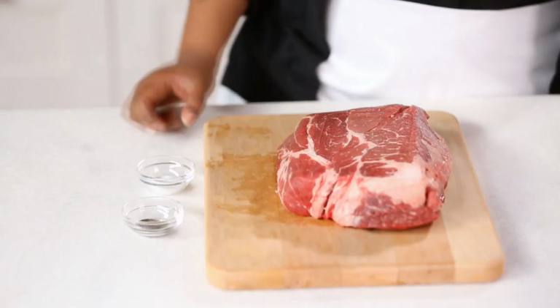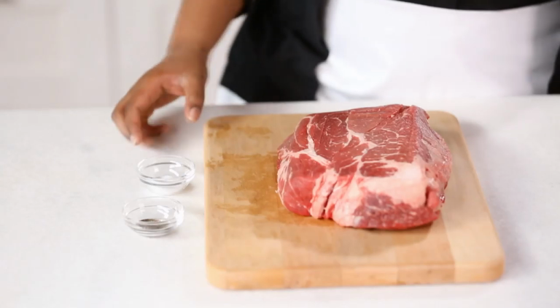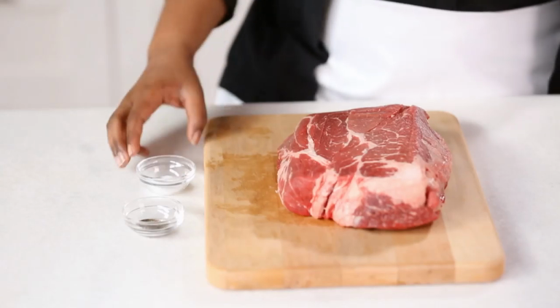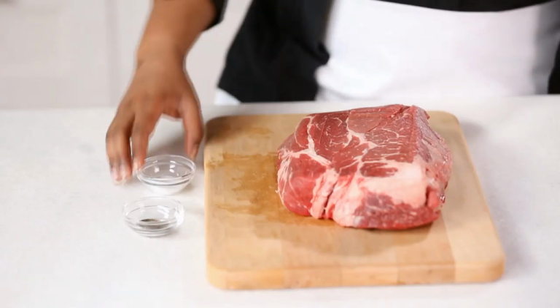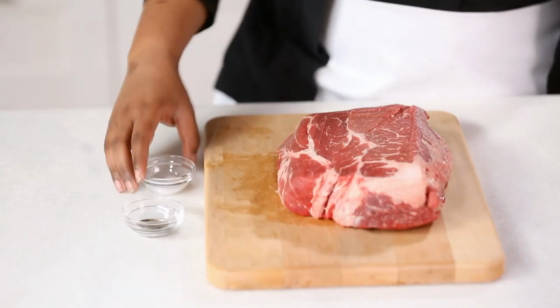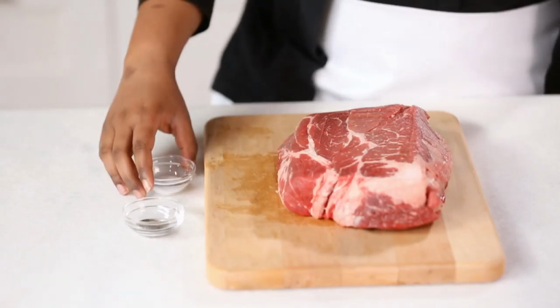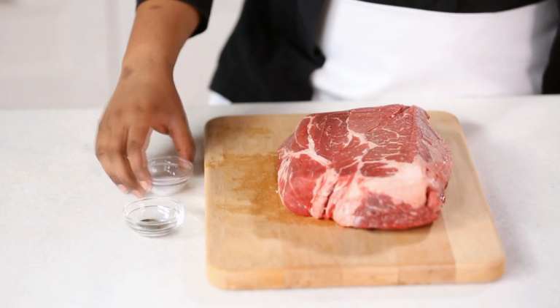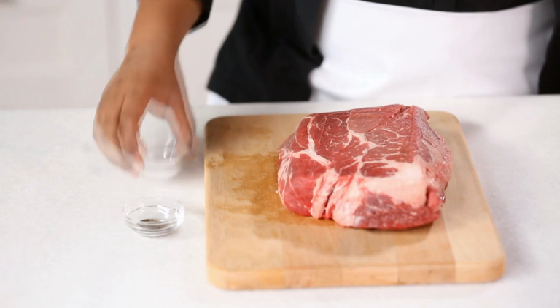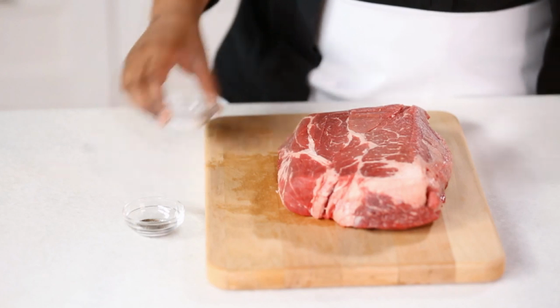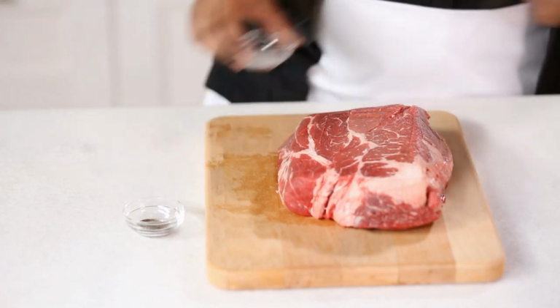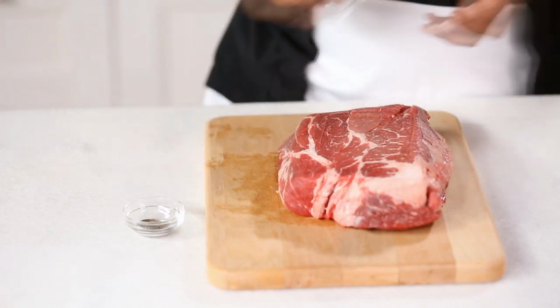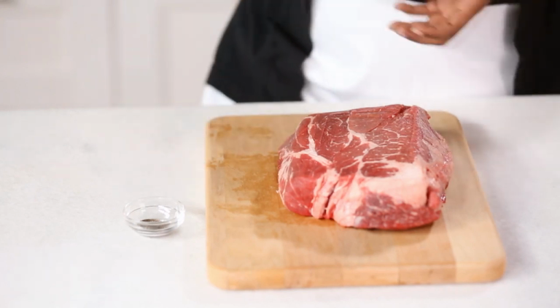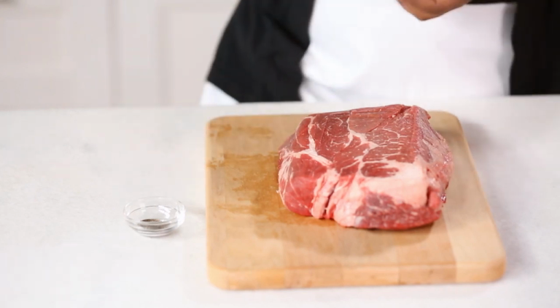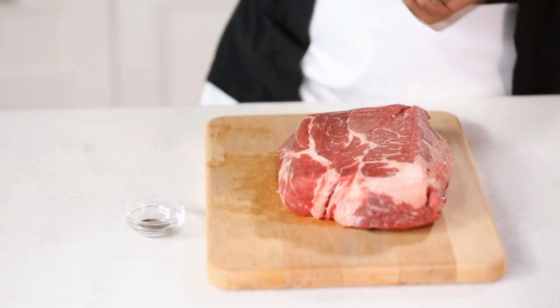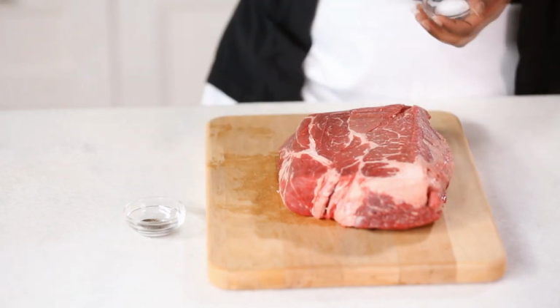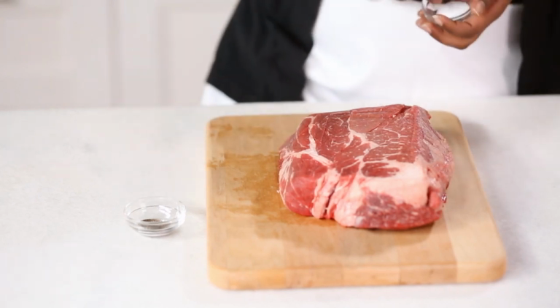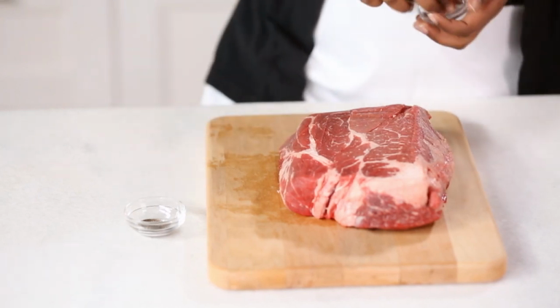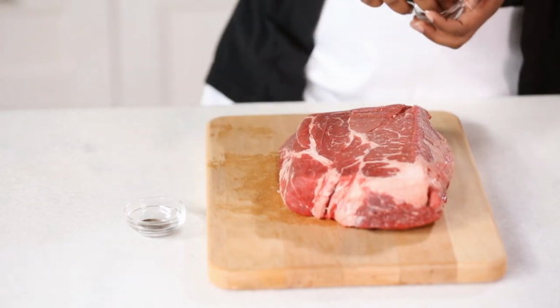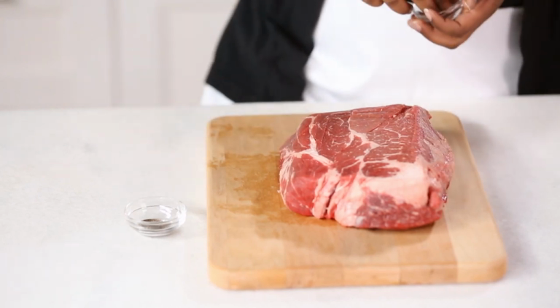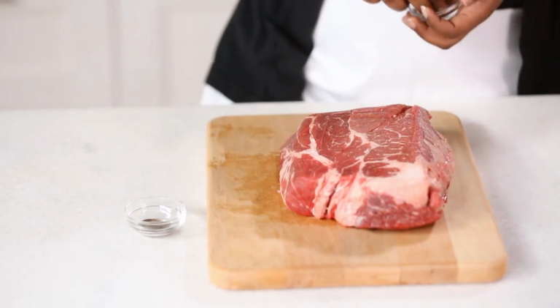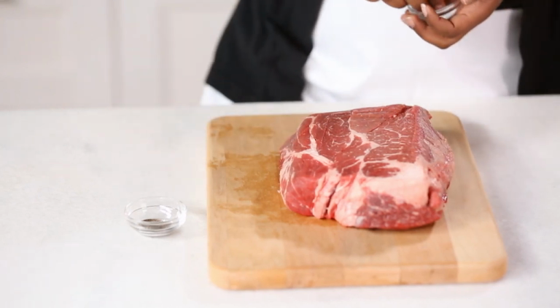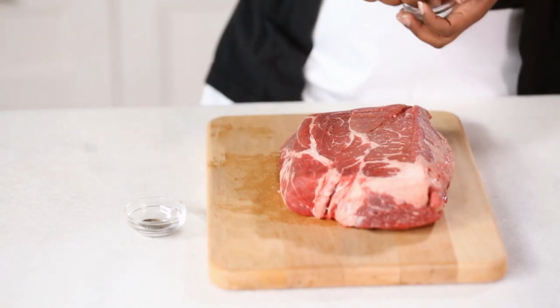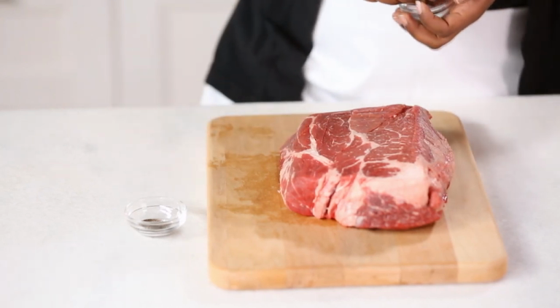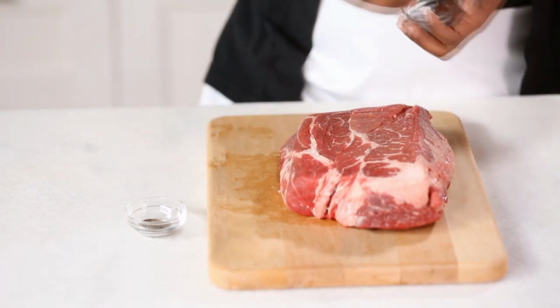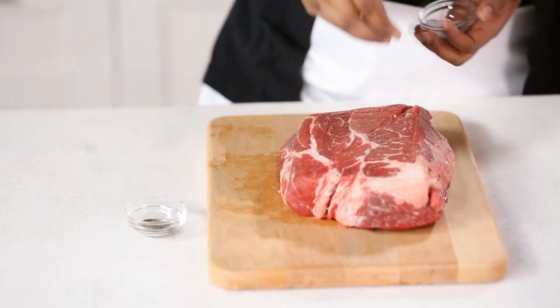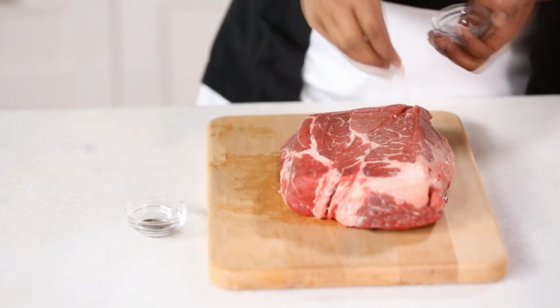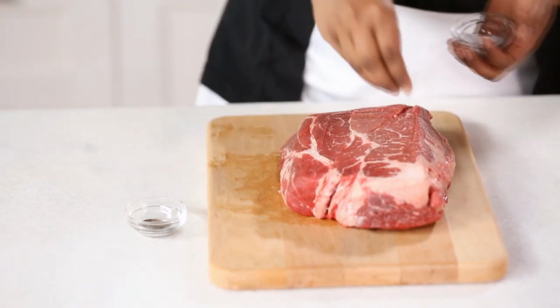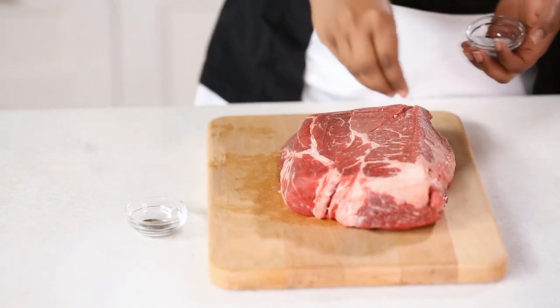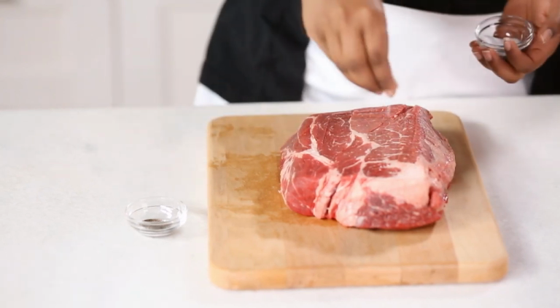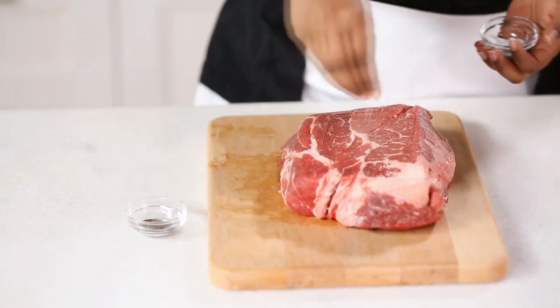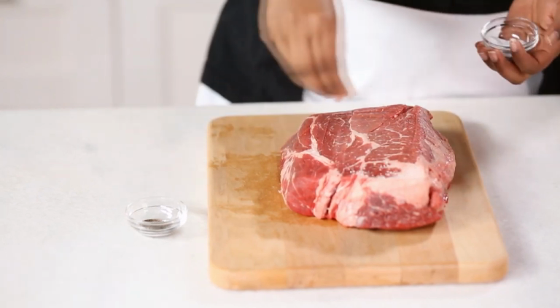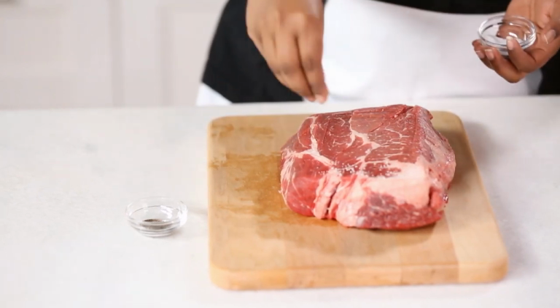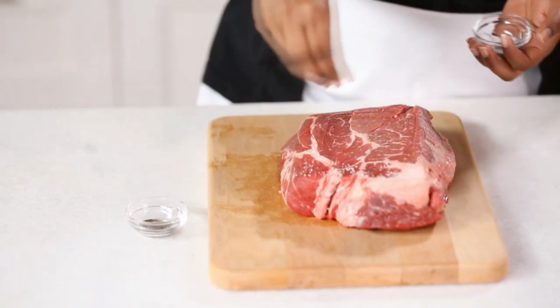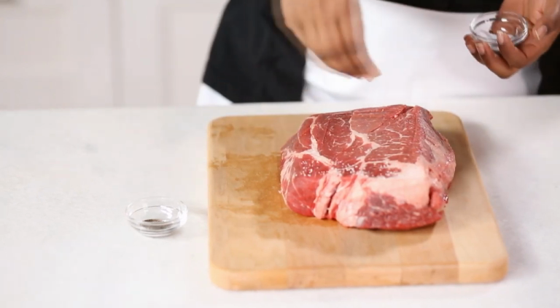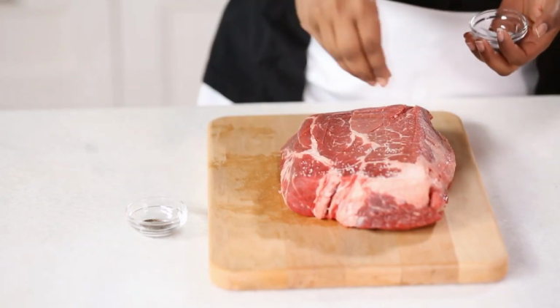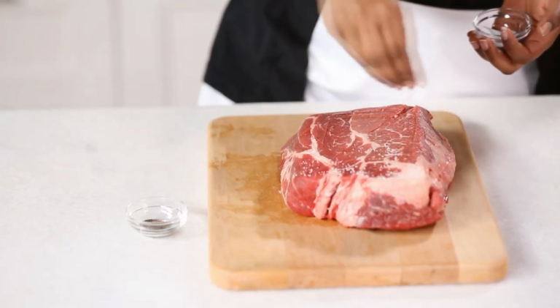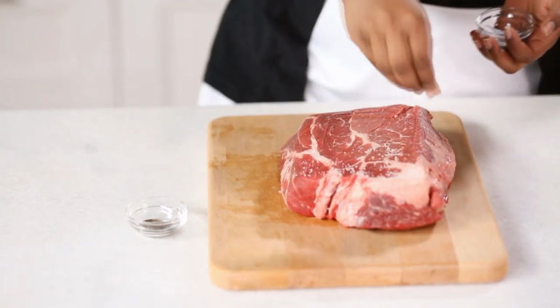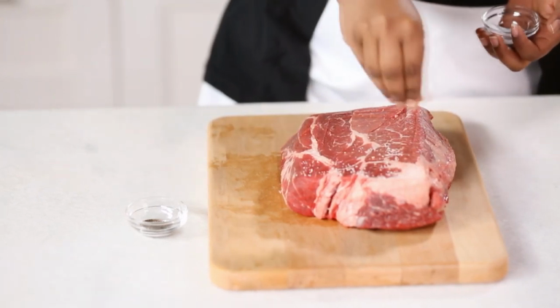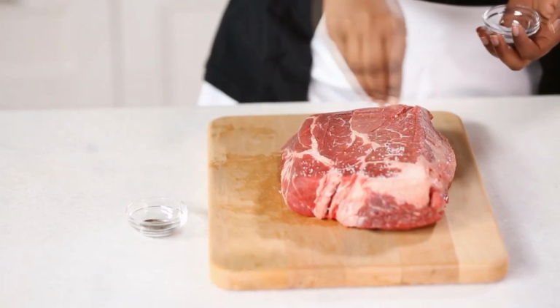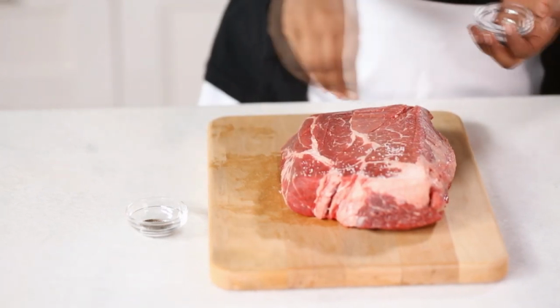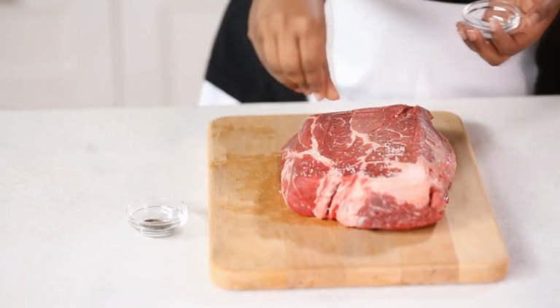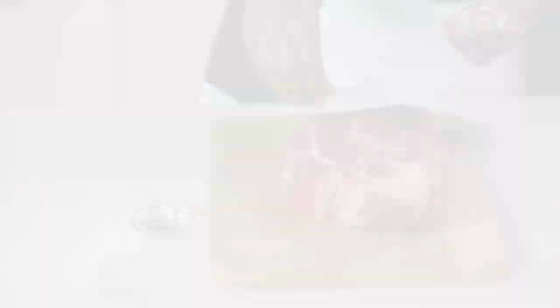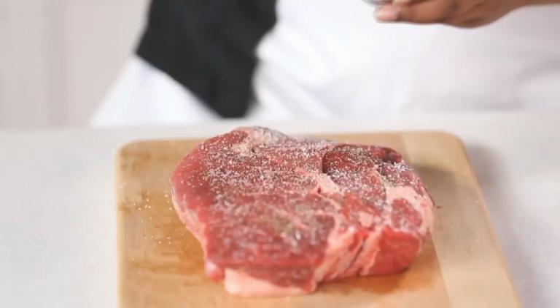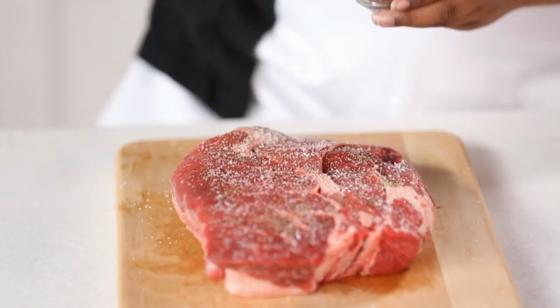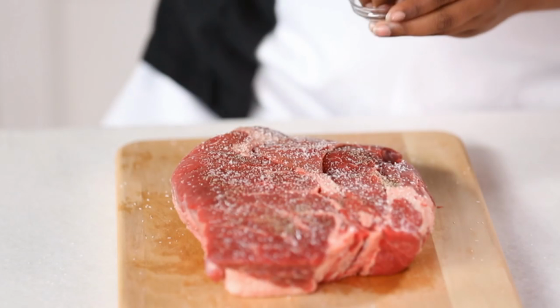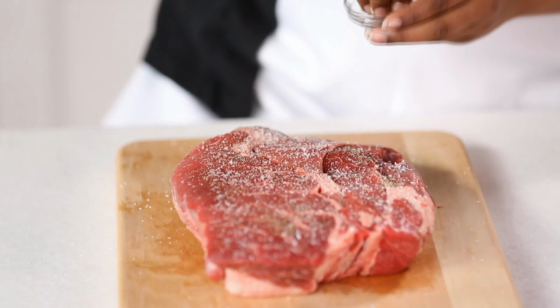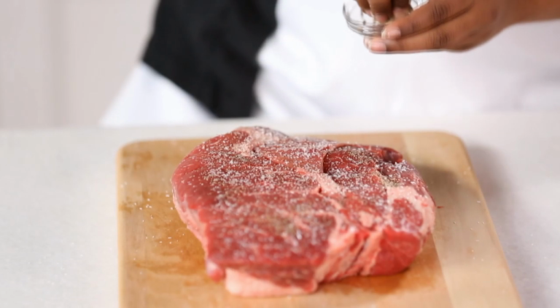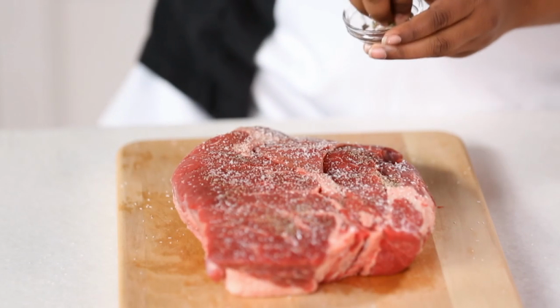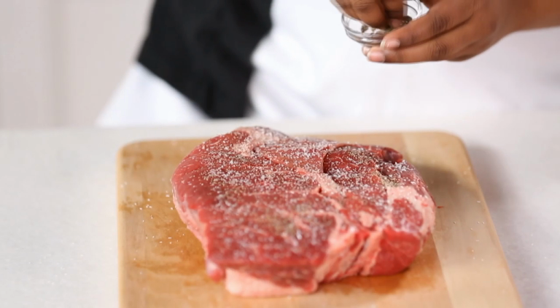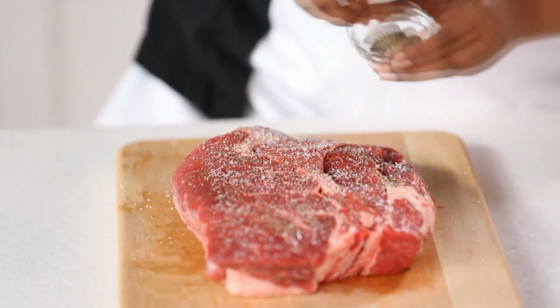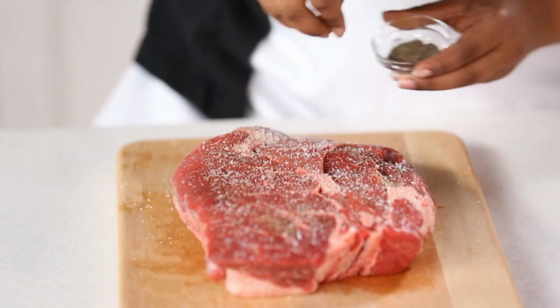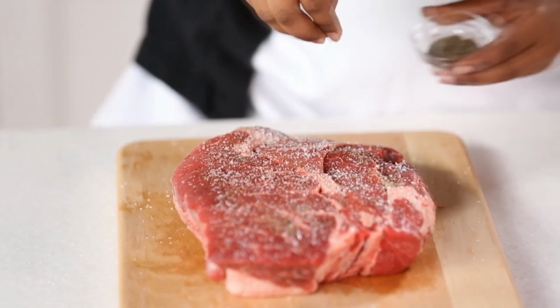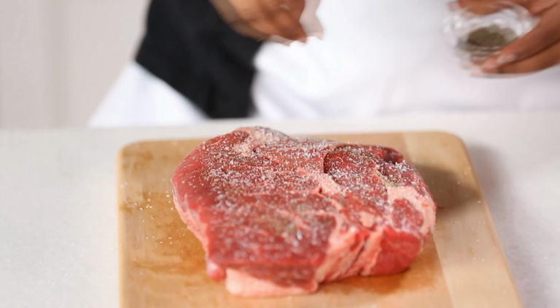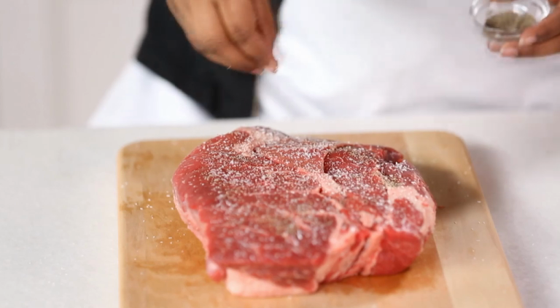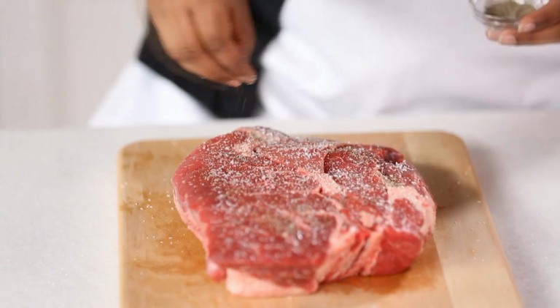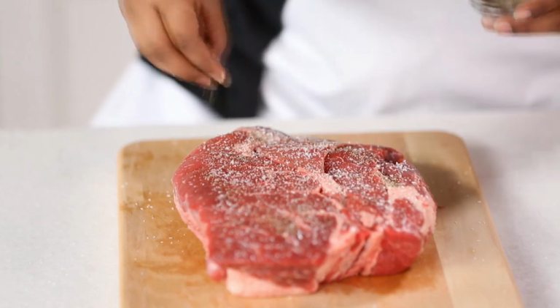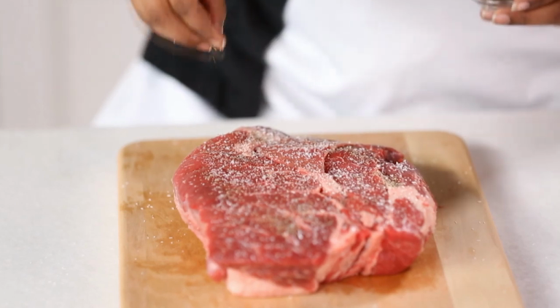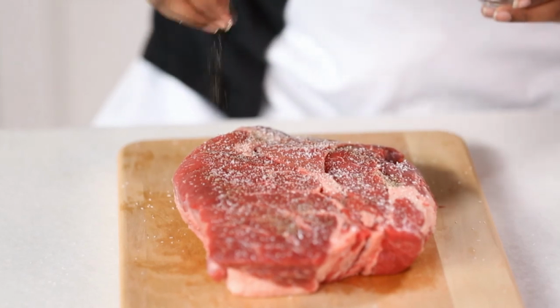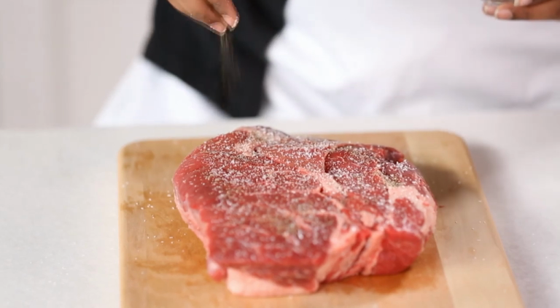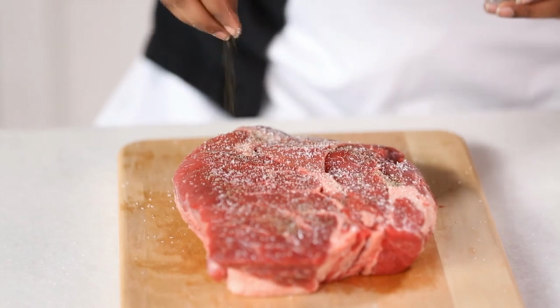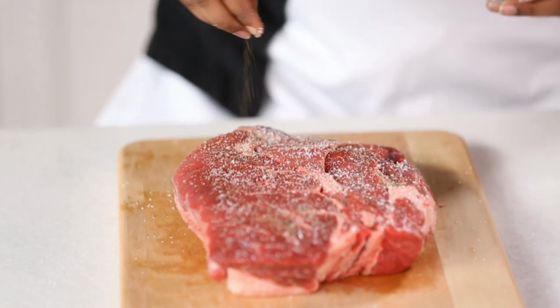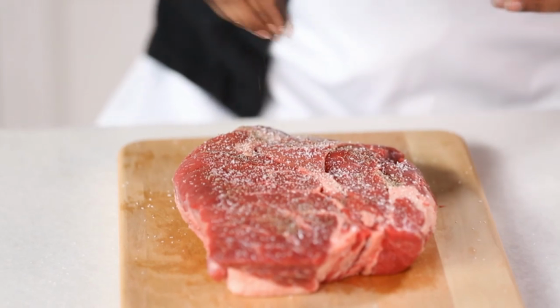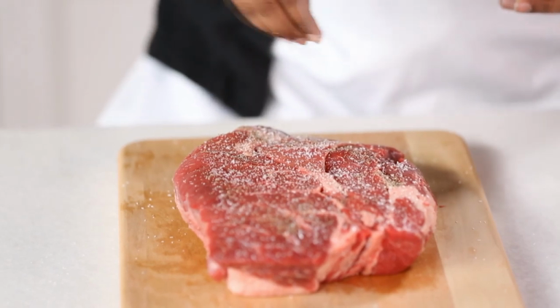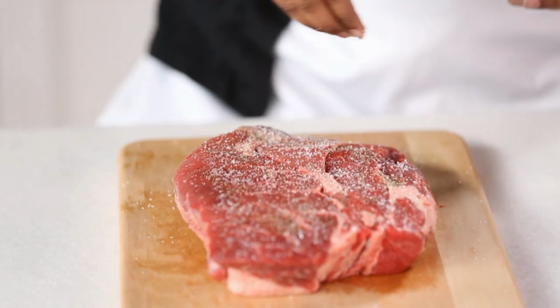Start by sprinkling three to three and a half pounds of beef chuck roast with a teaspoon of salt and half a teaspoon of ground black pepper on all sides.